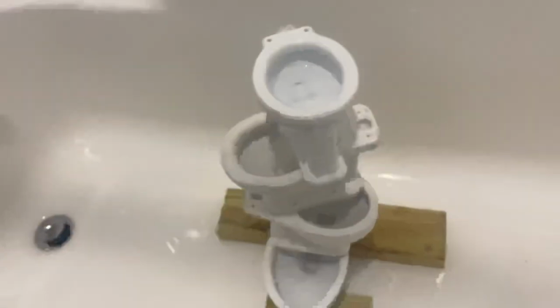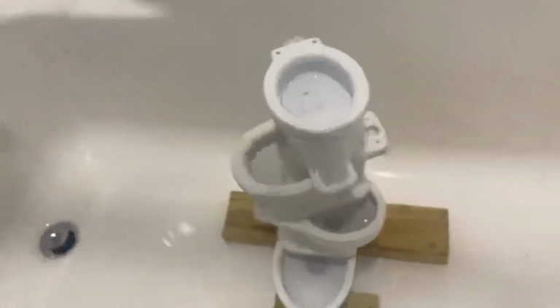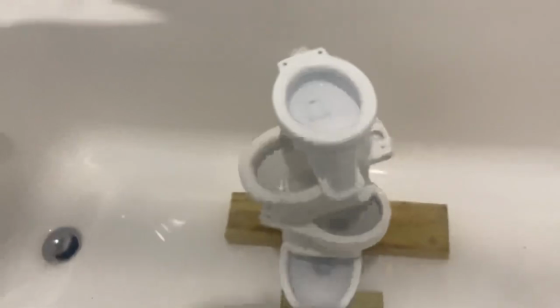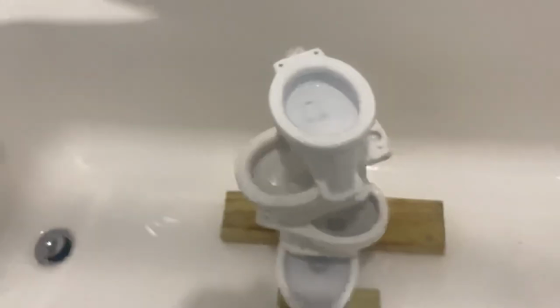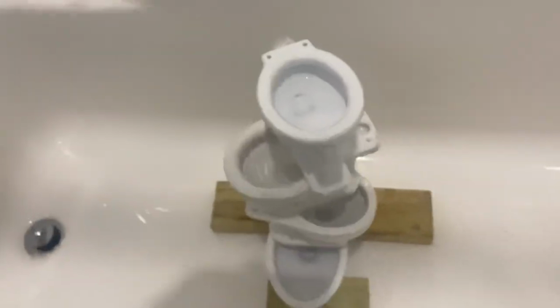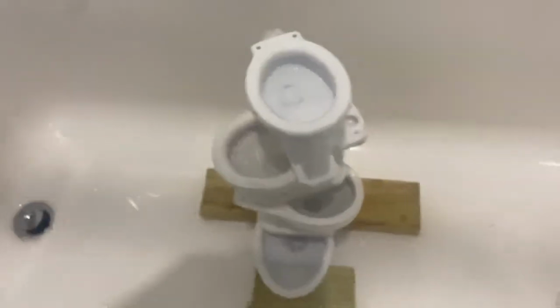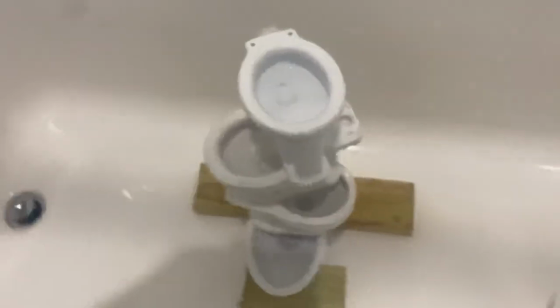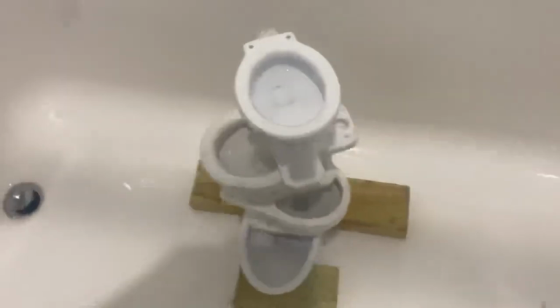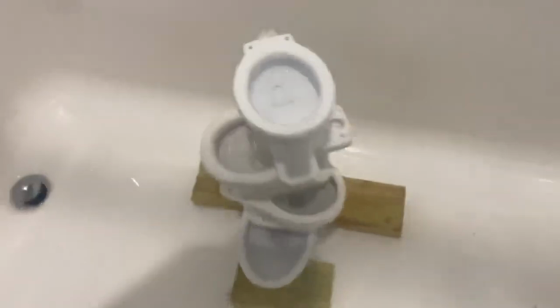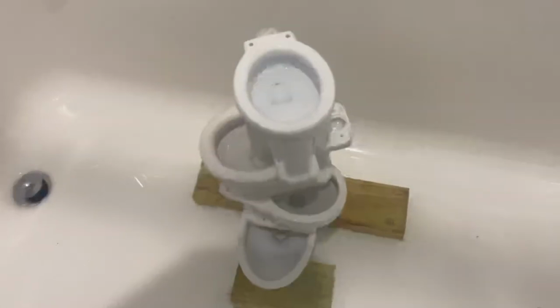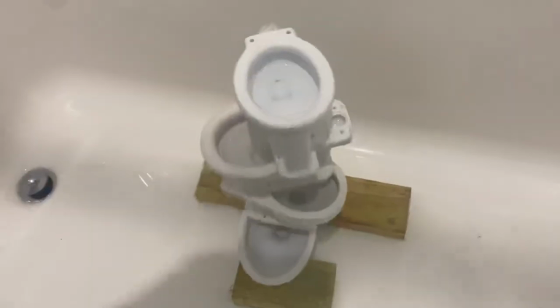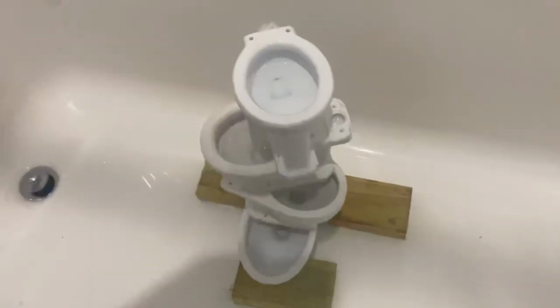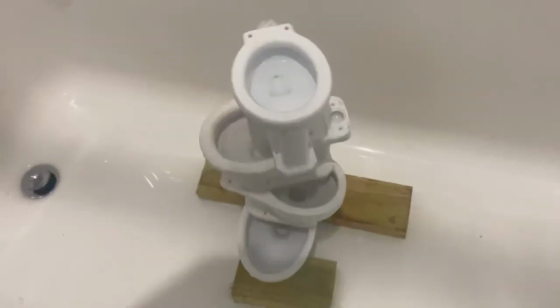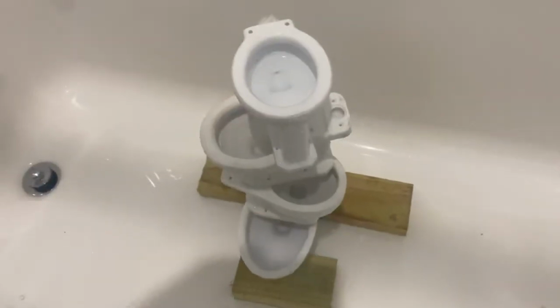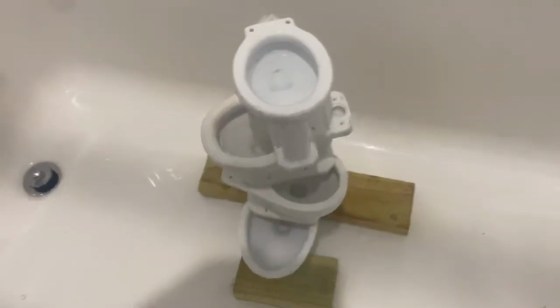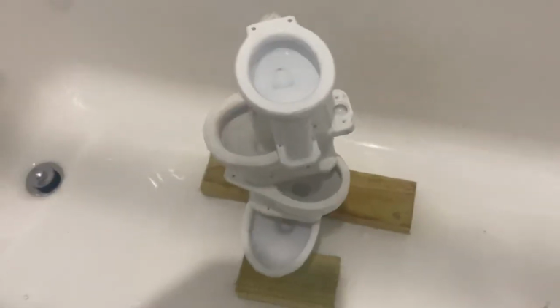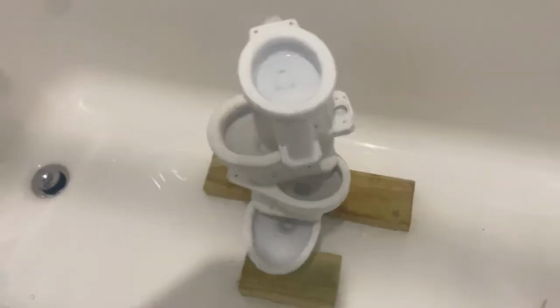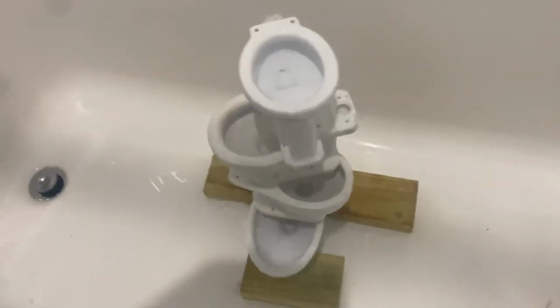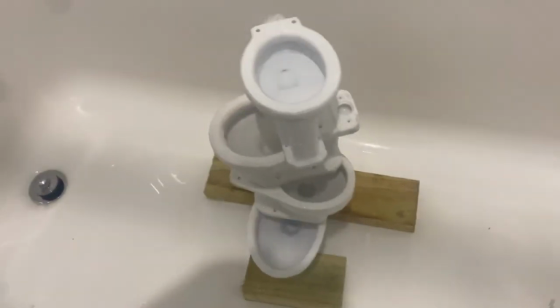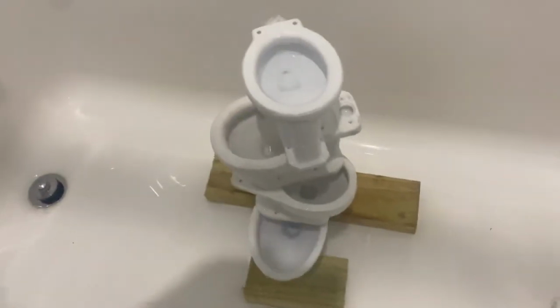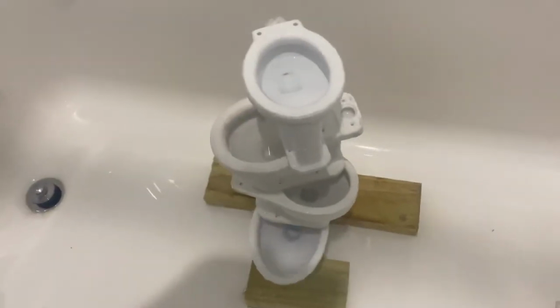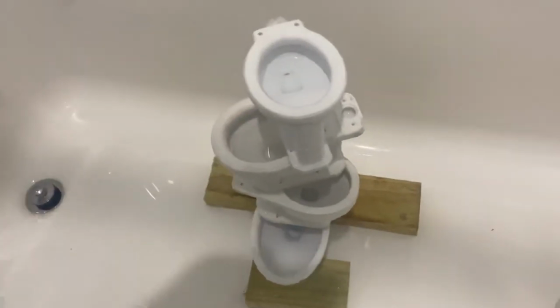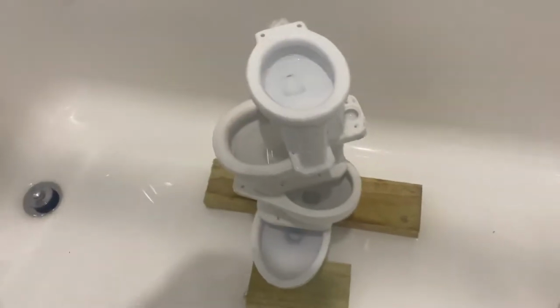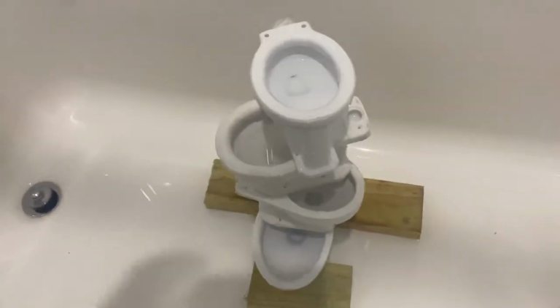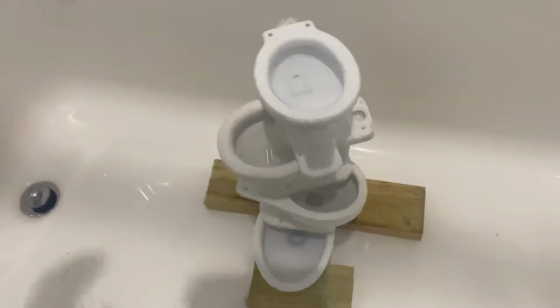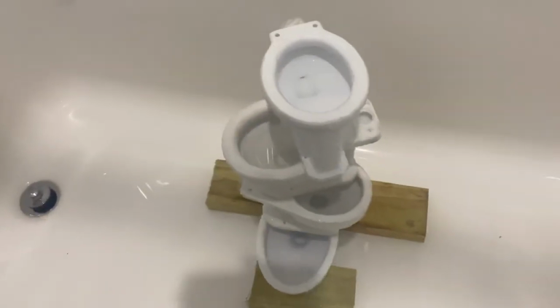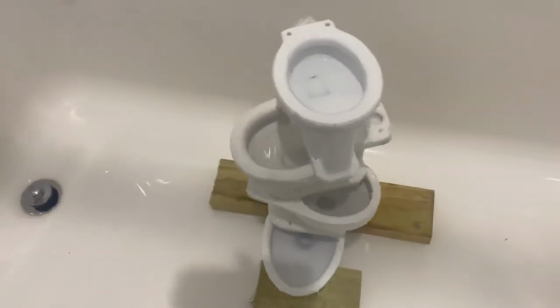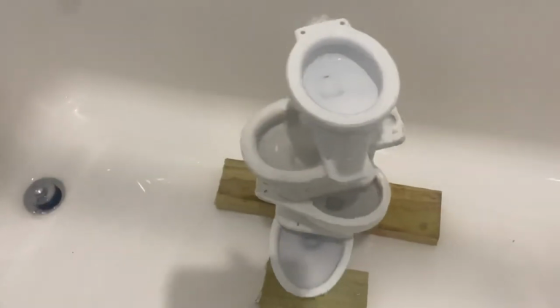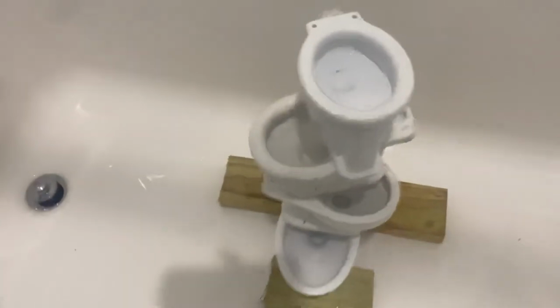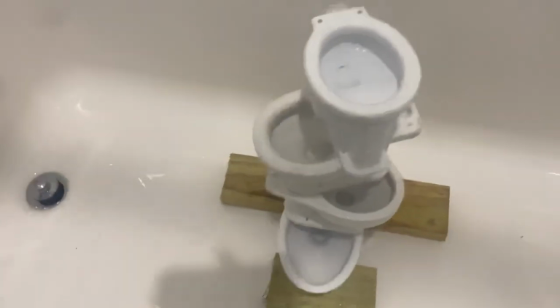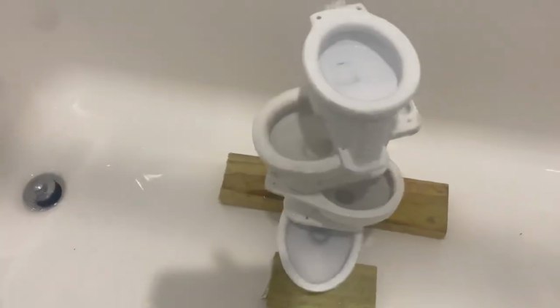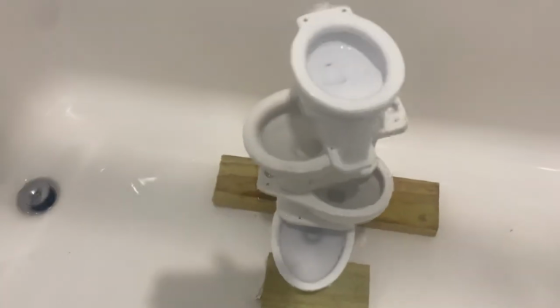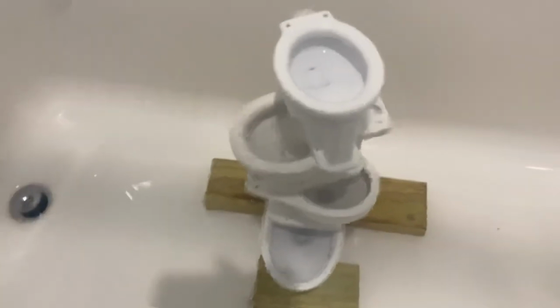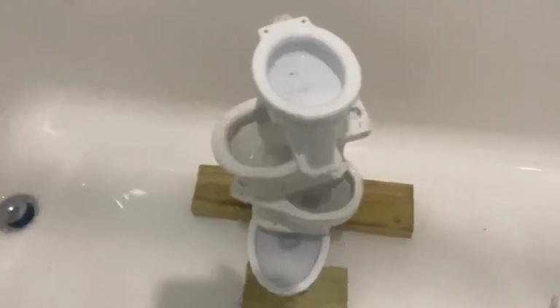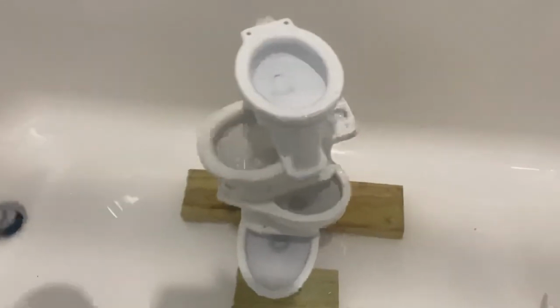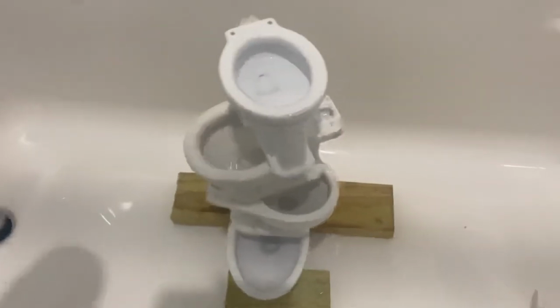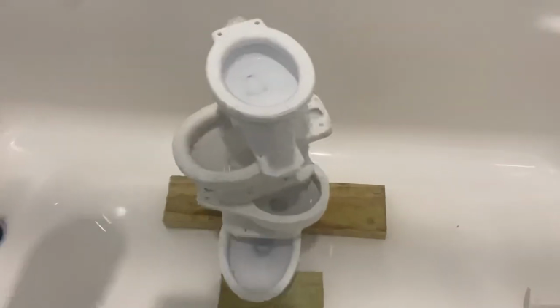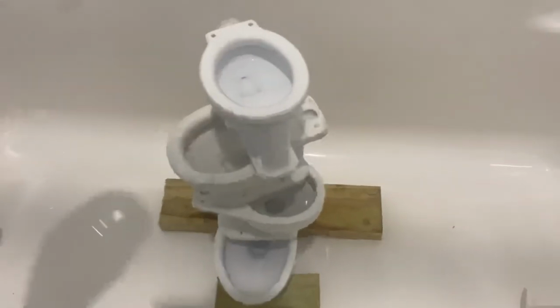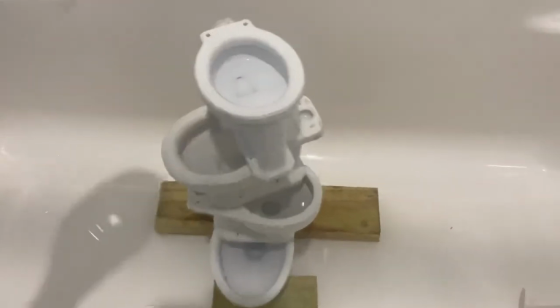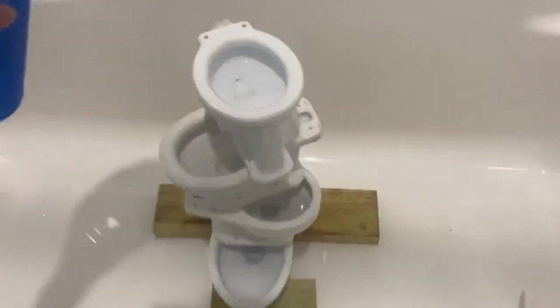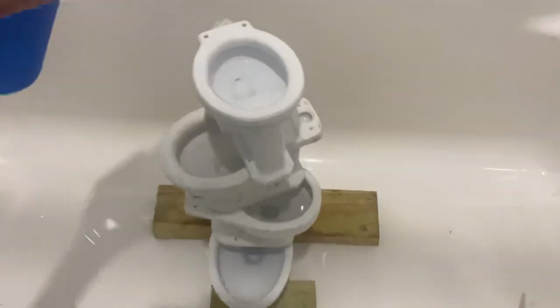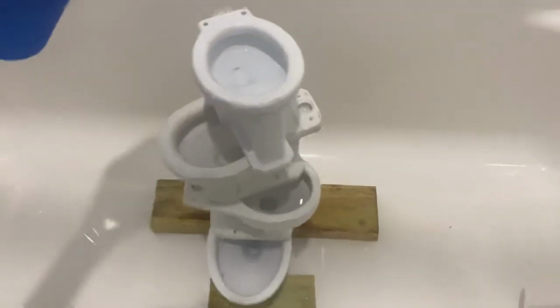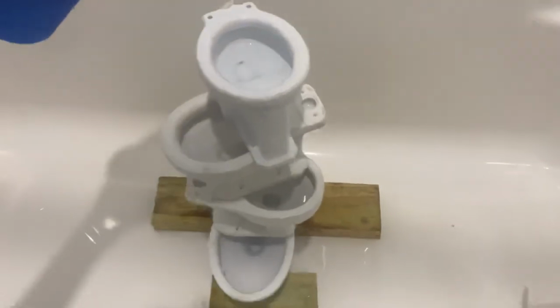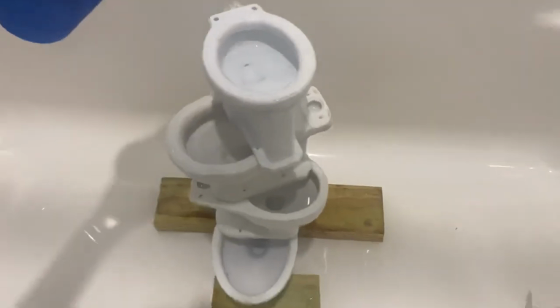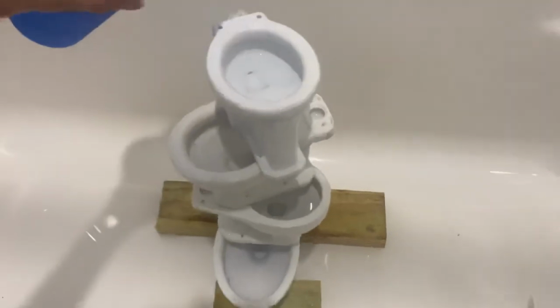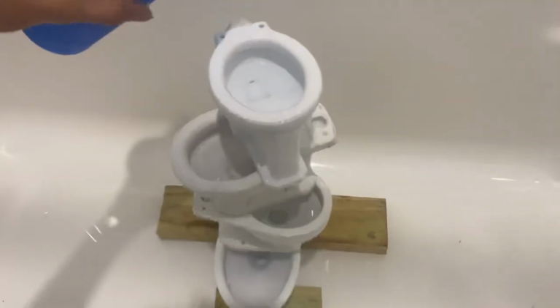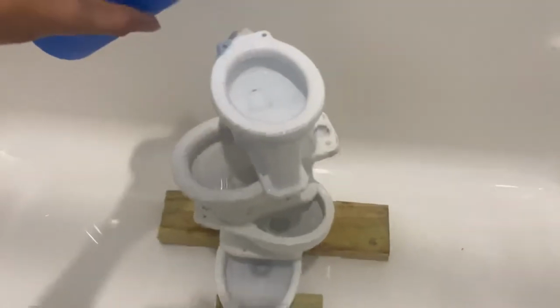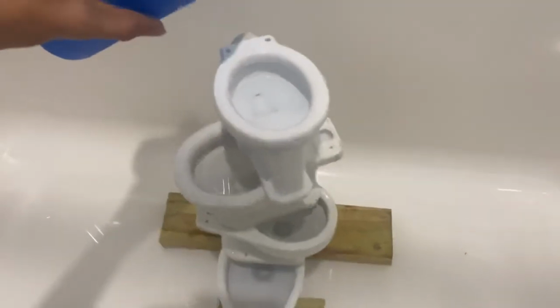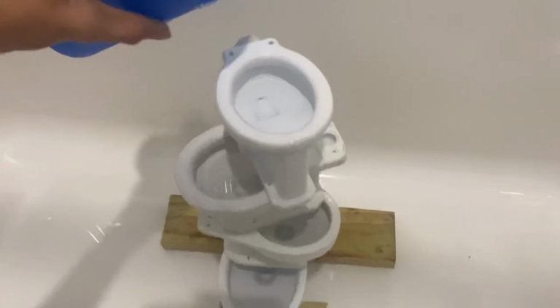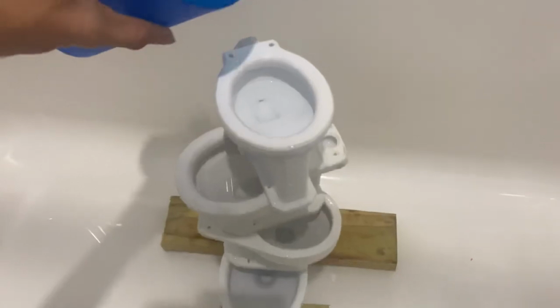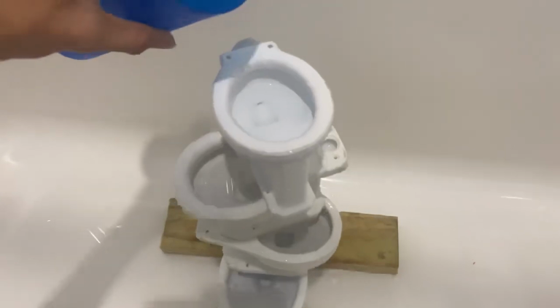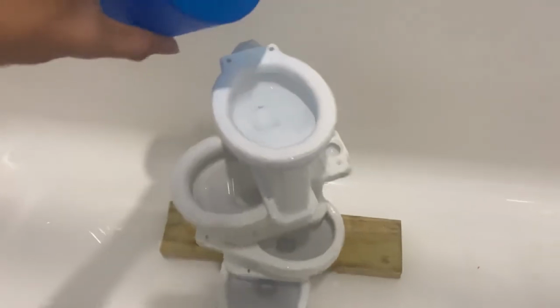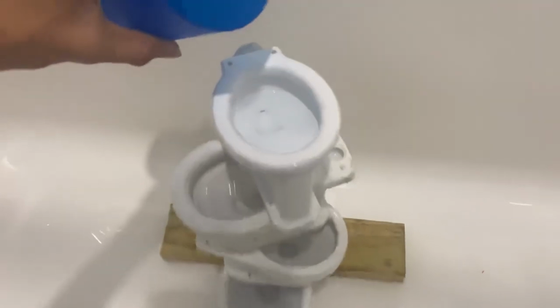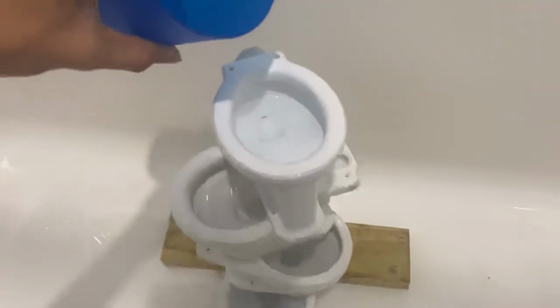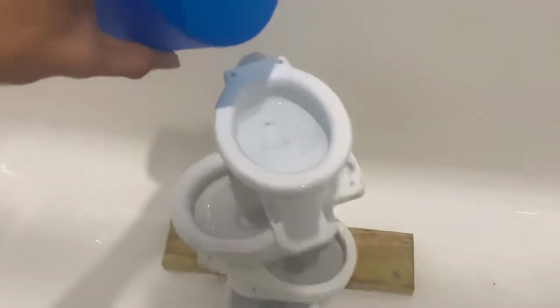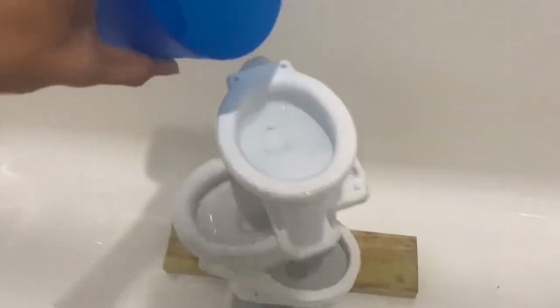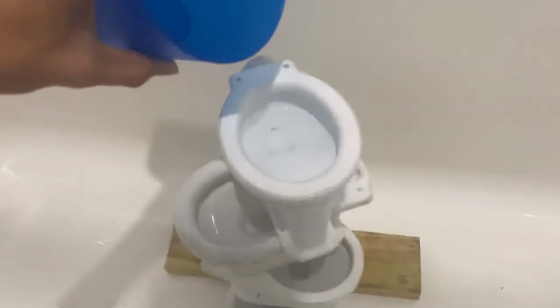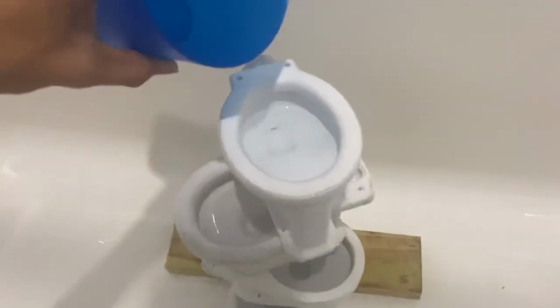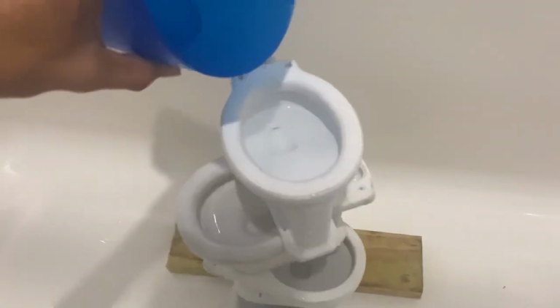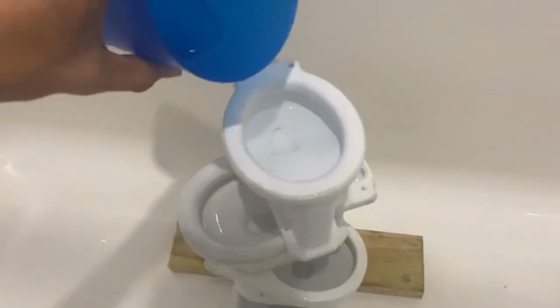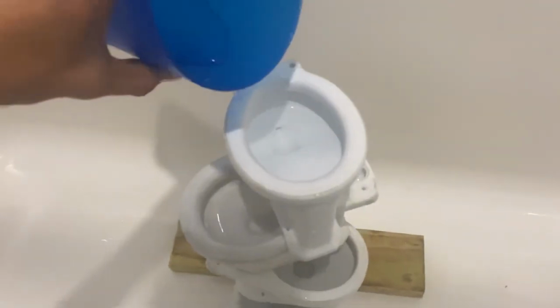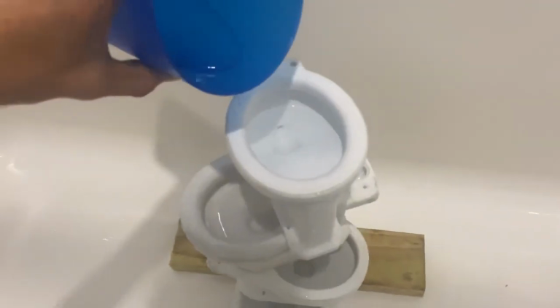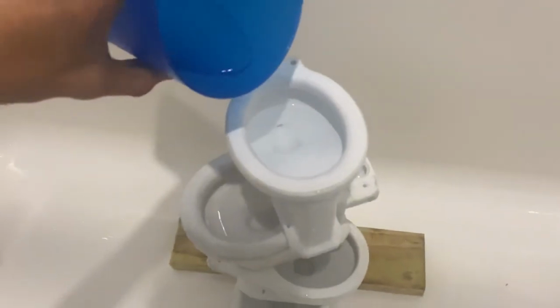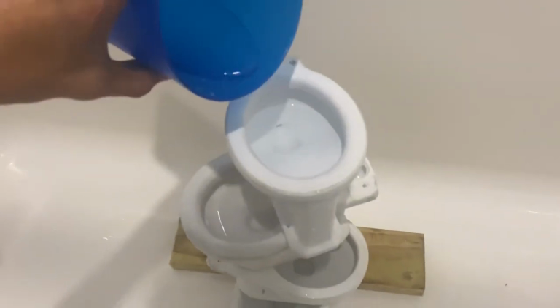So I'm just going to pour water down the Modernist and I'm going to try to keep up with the flushing as best as I can. So here we go.